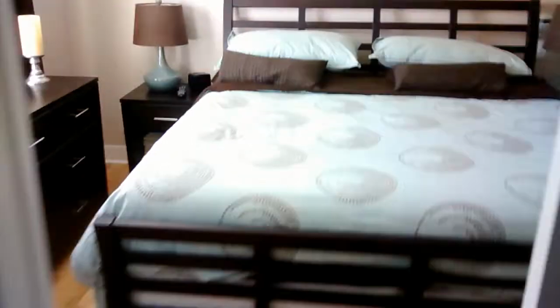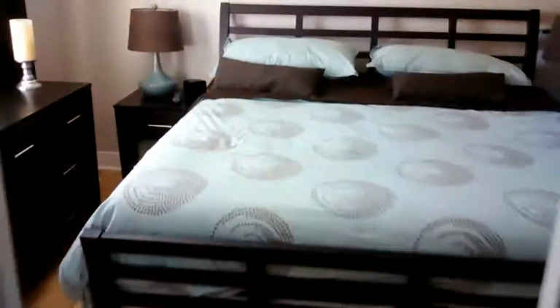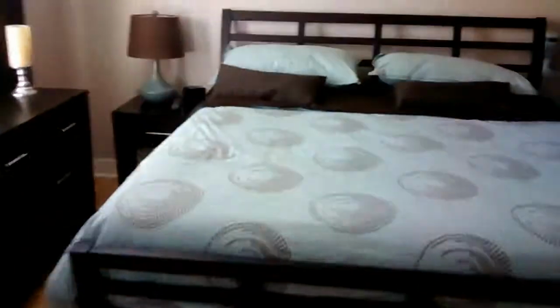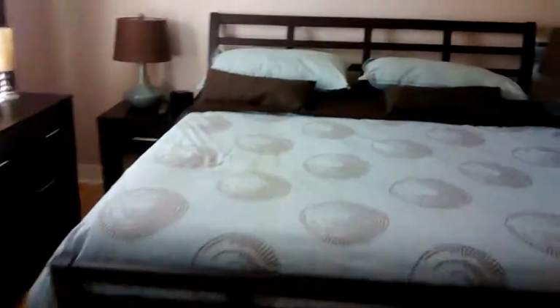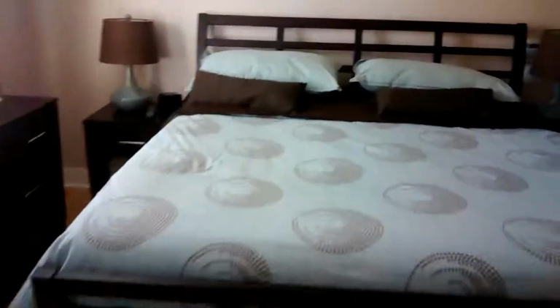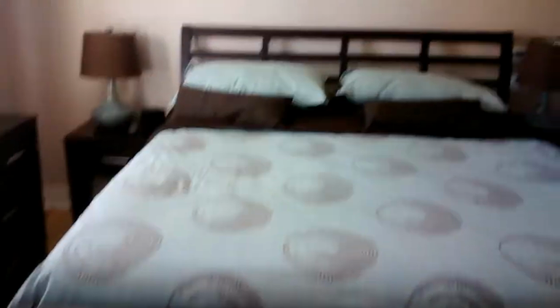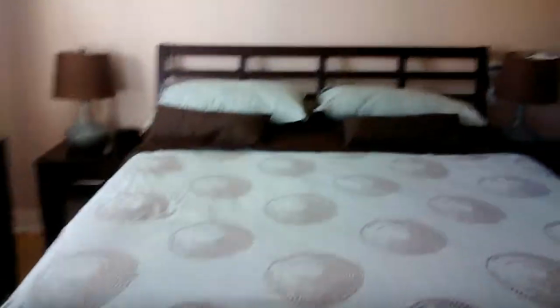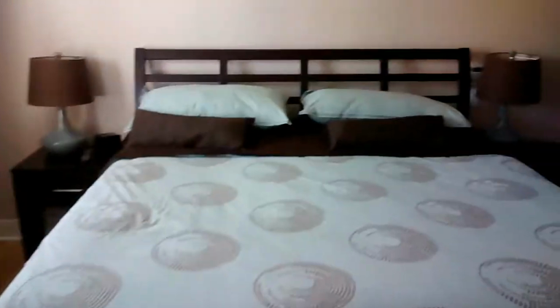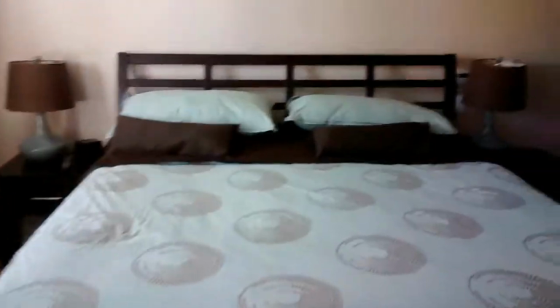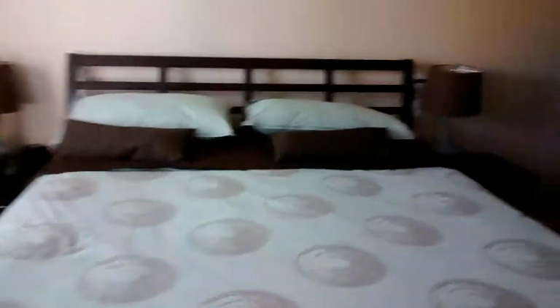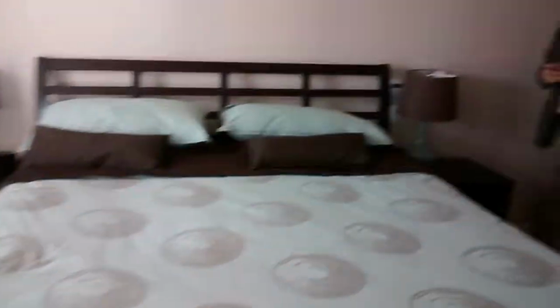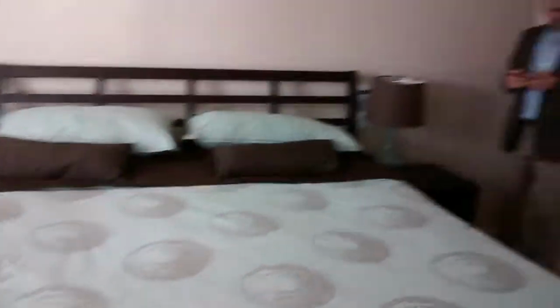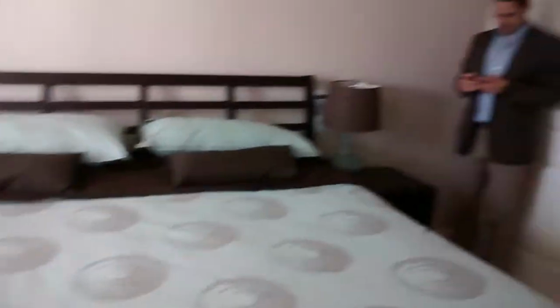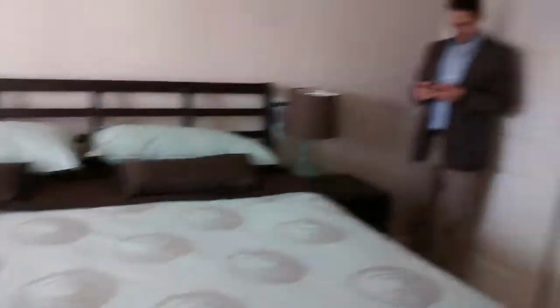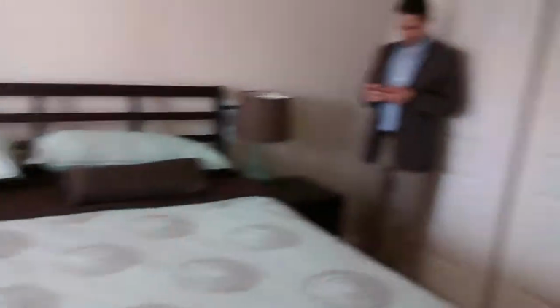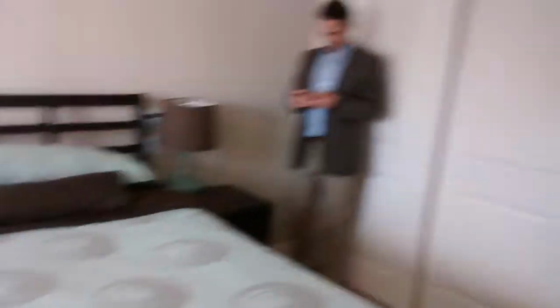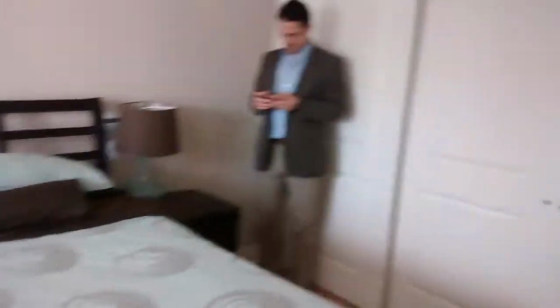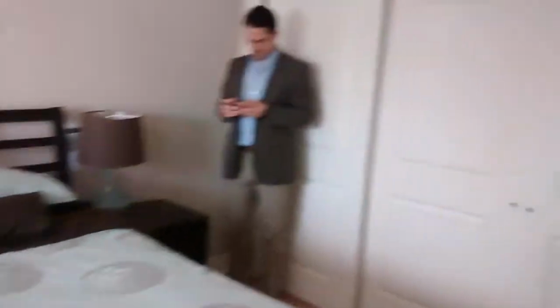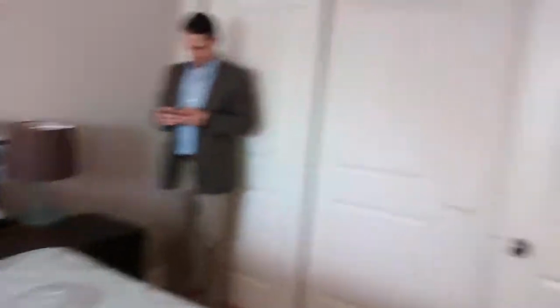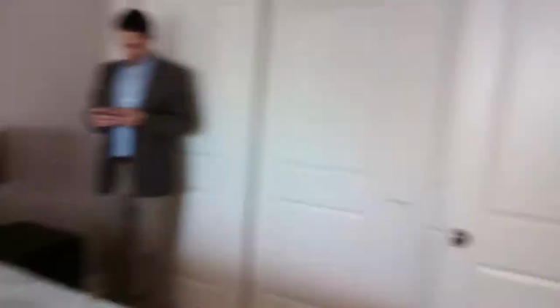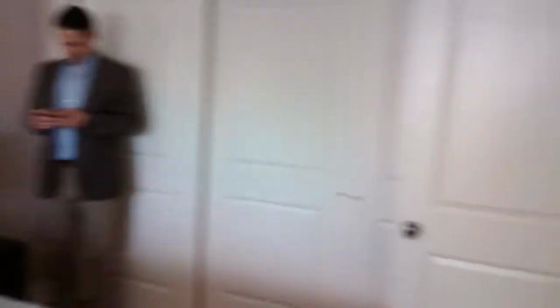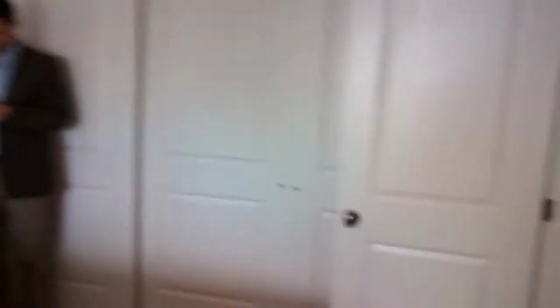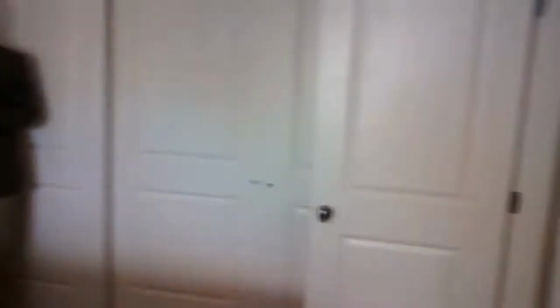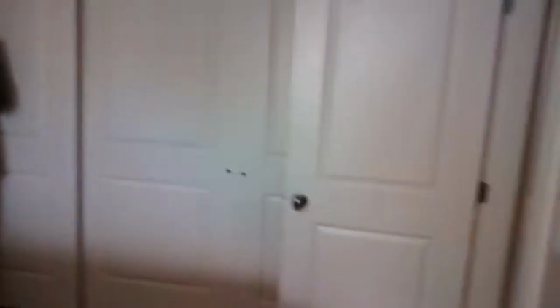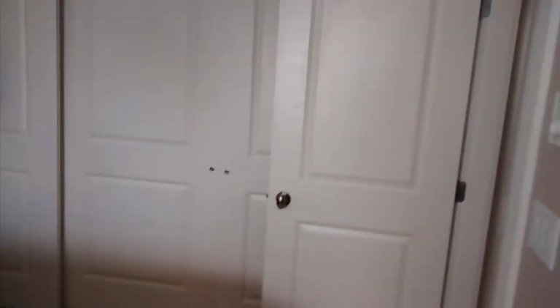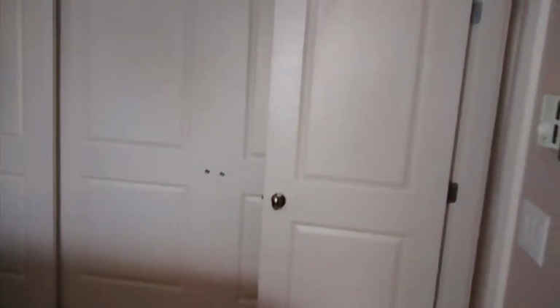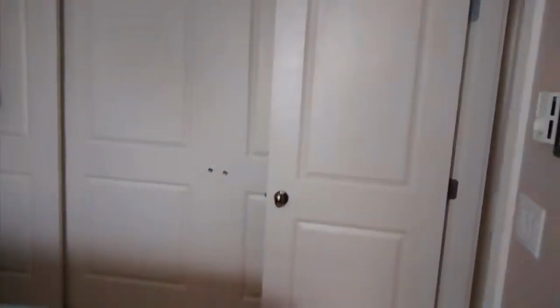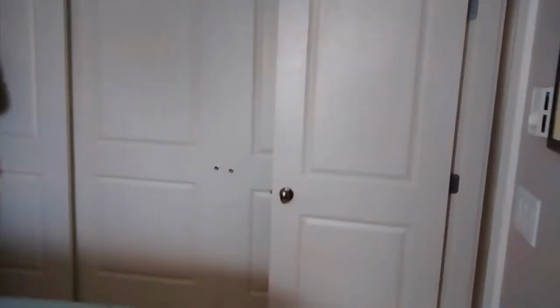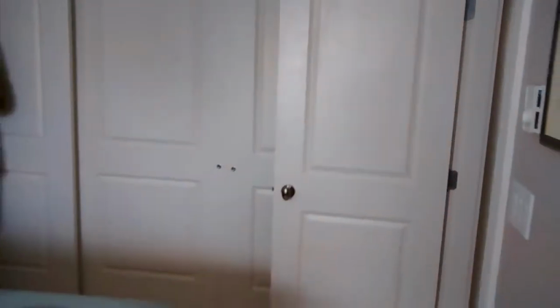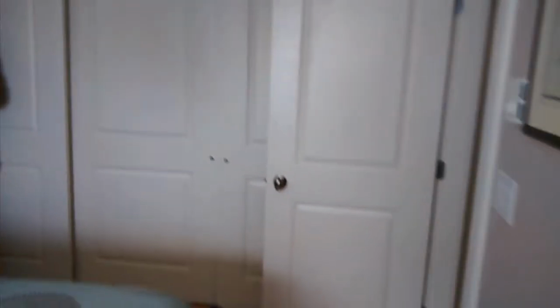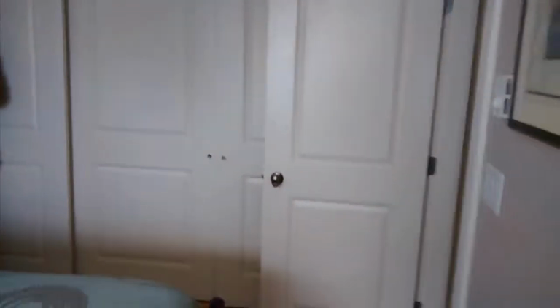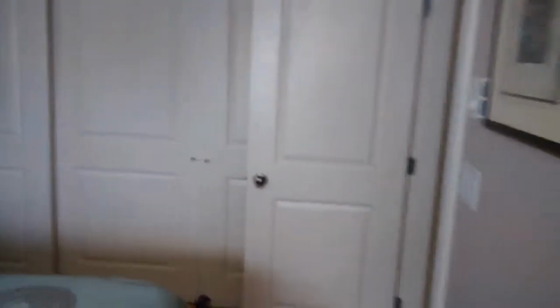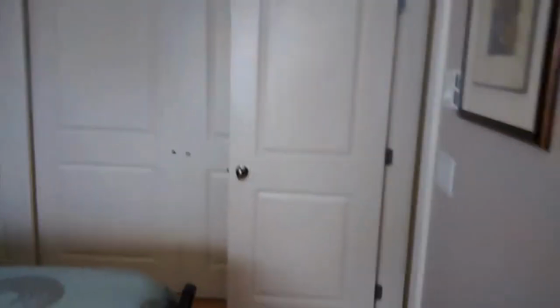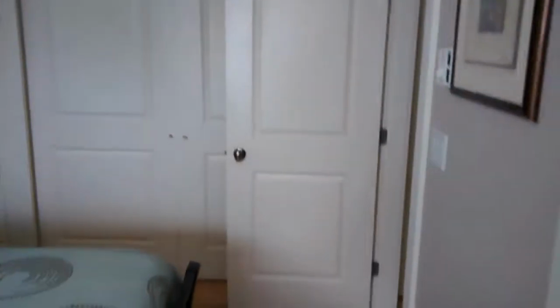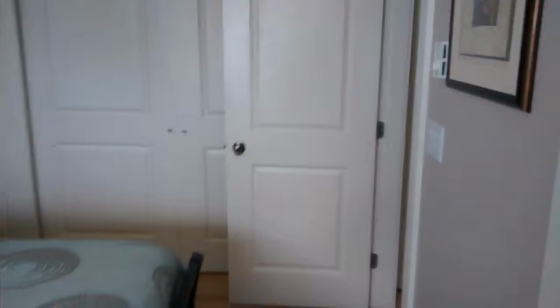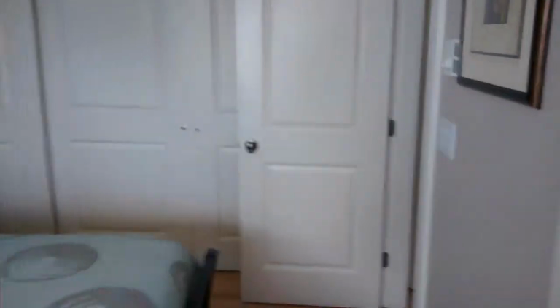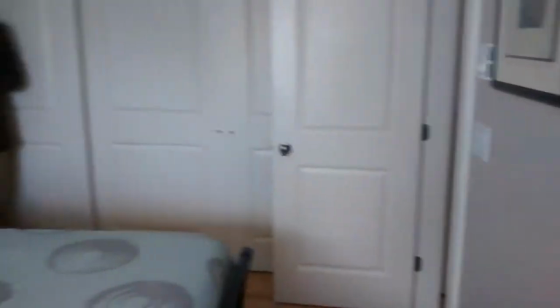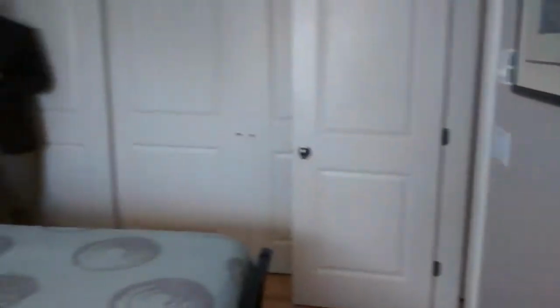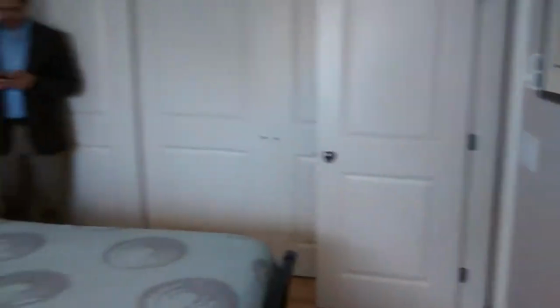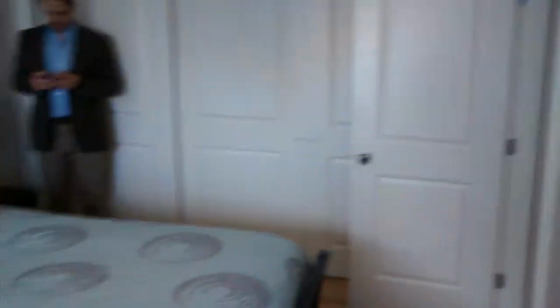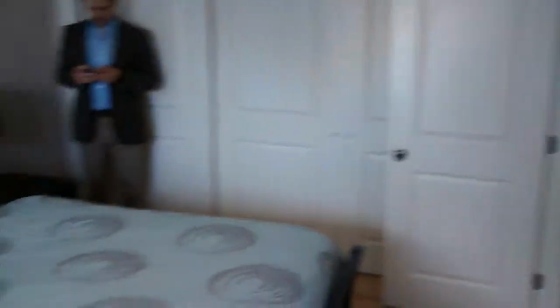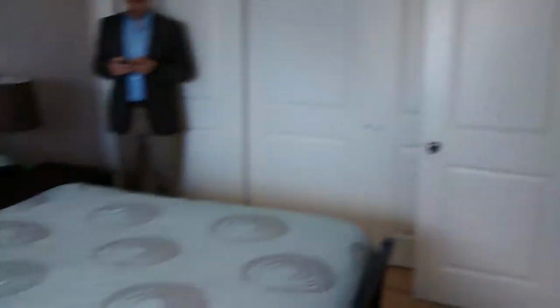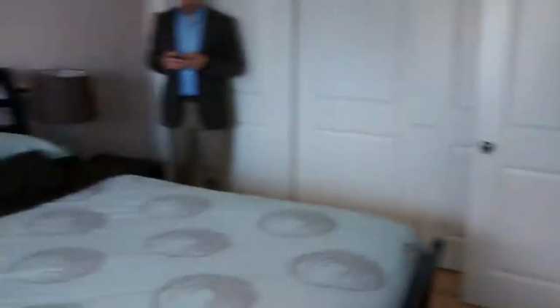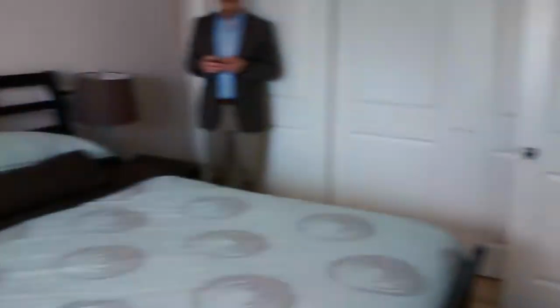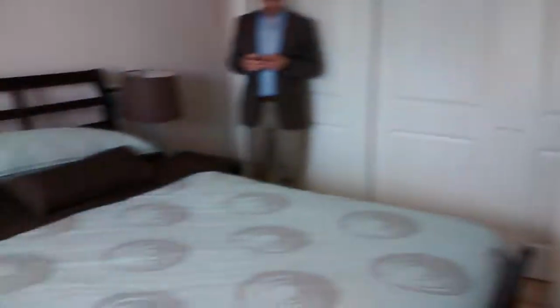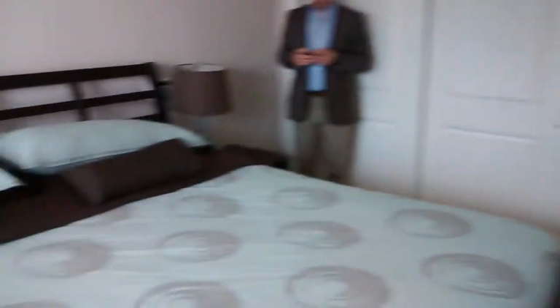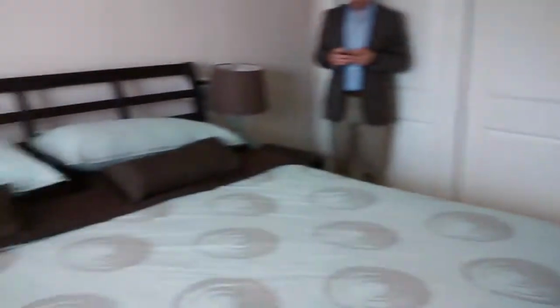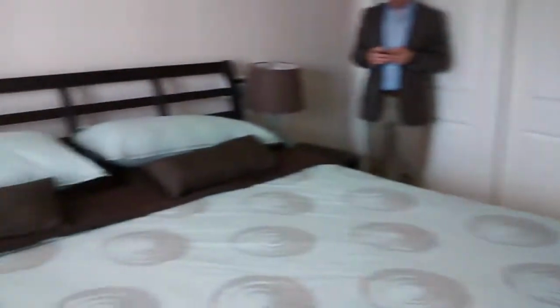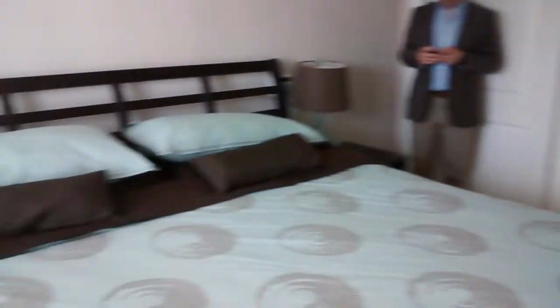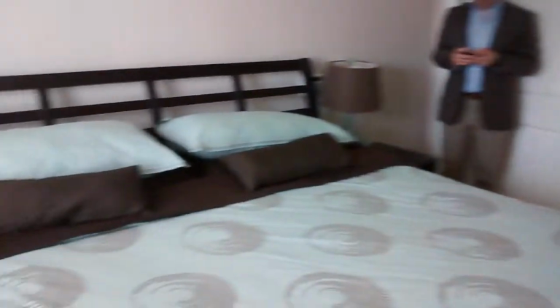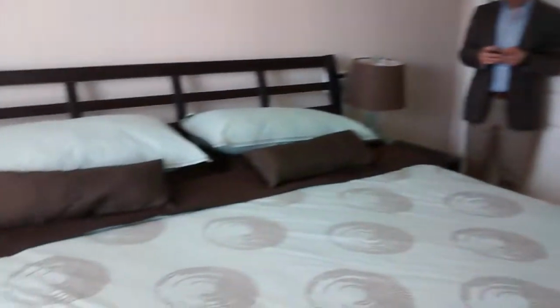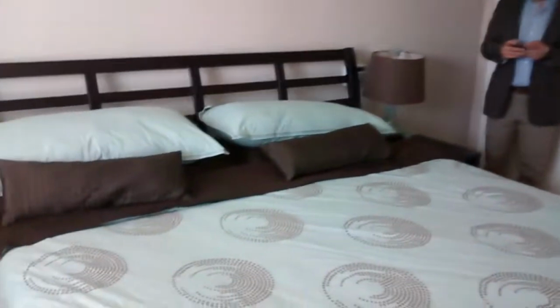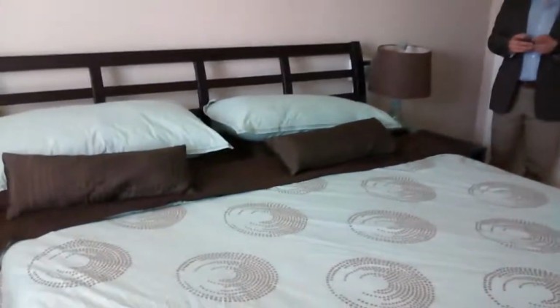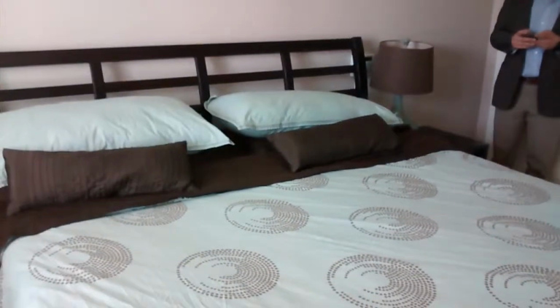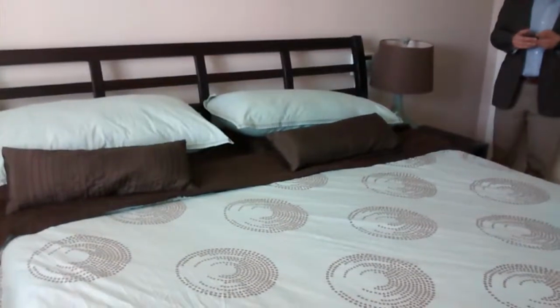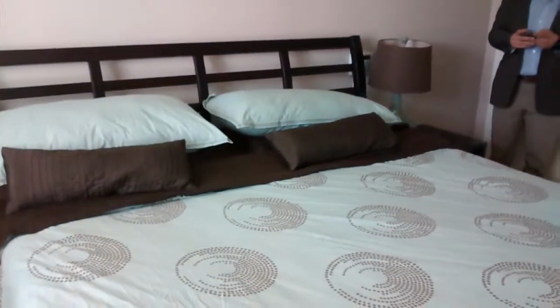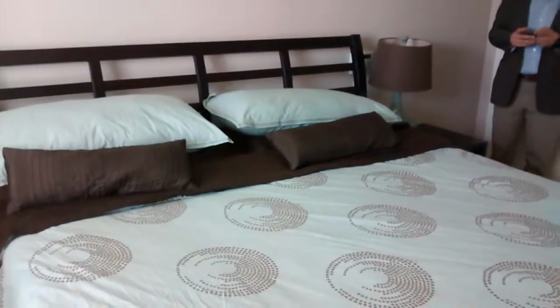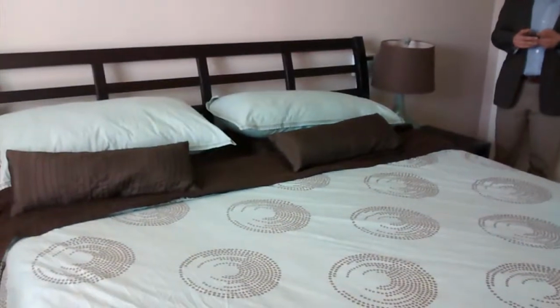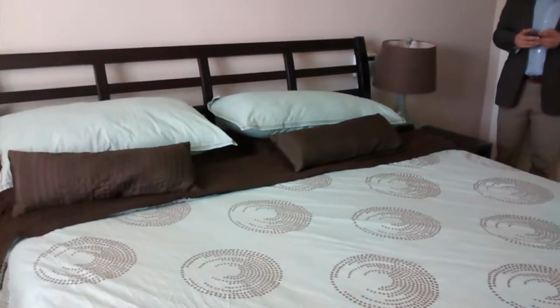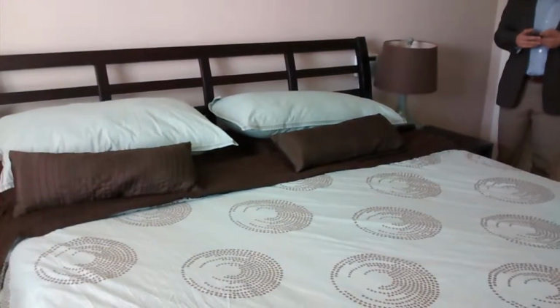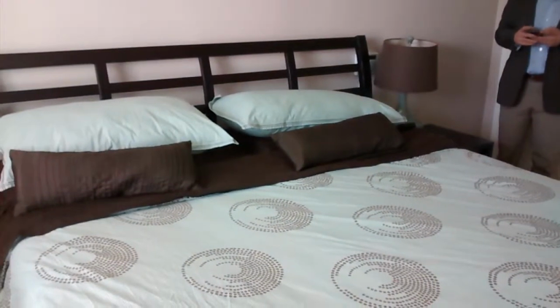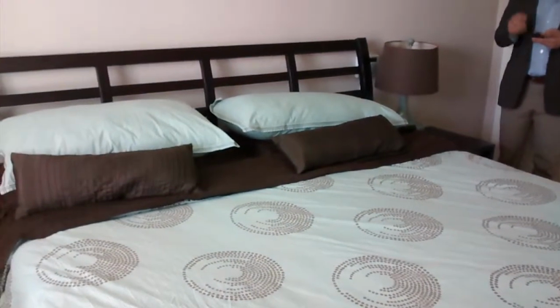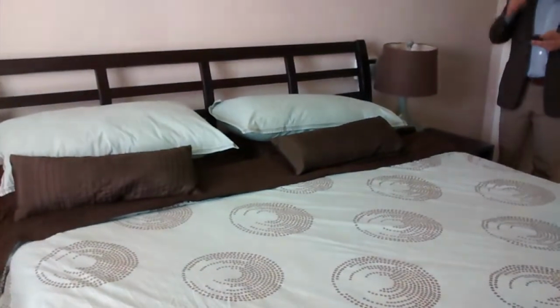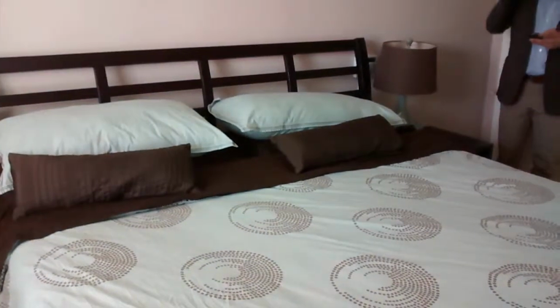Back into the master bedroom, and there's the doorway — end of video.